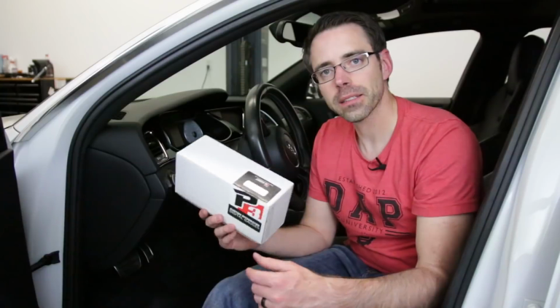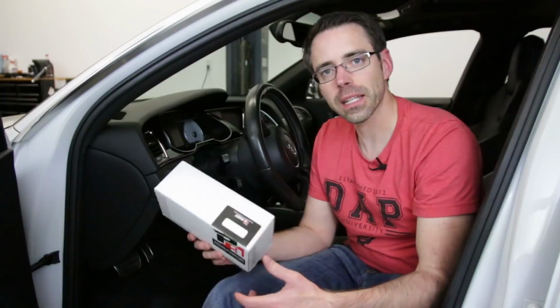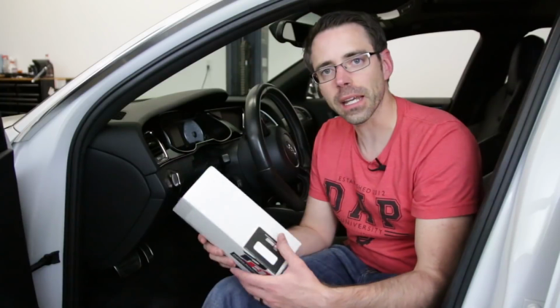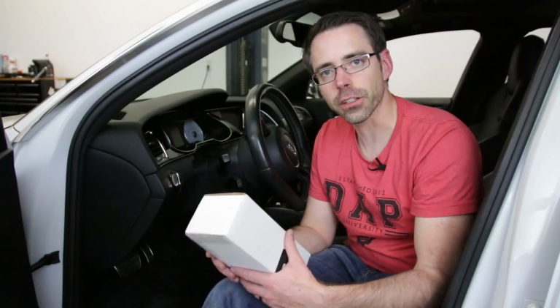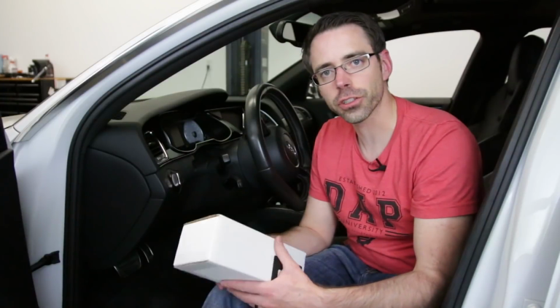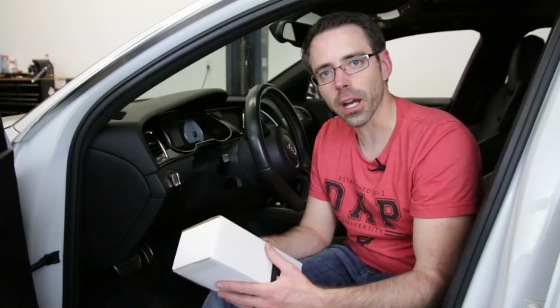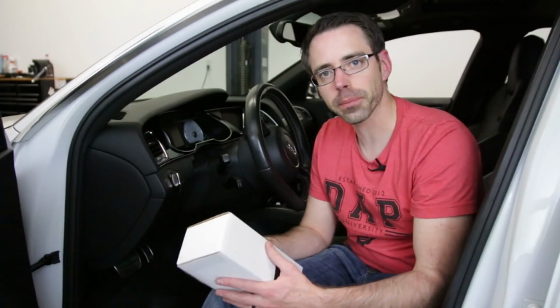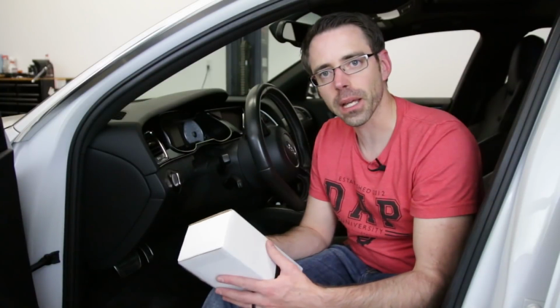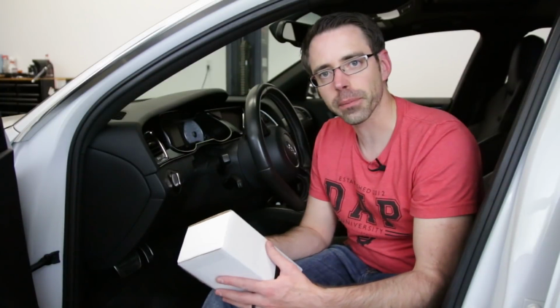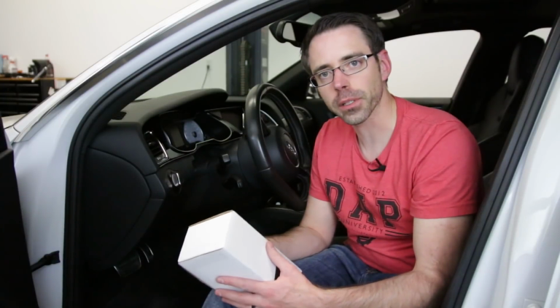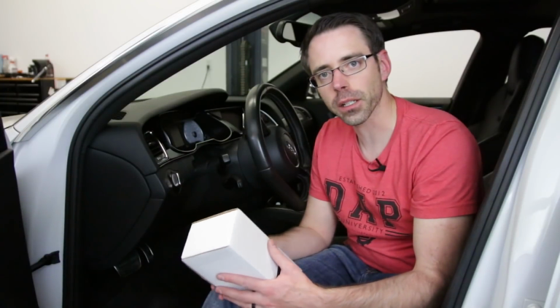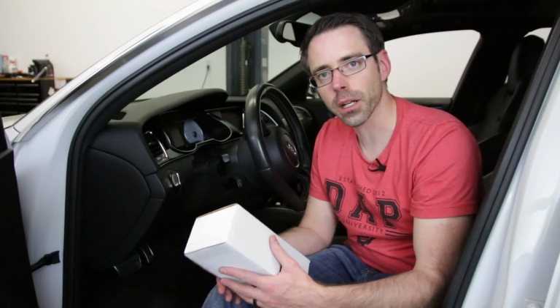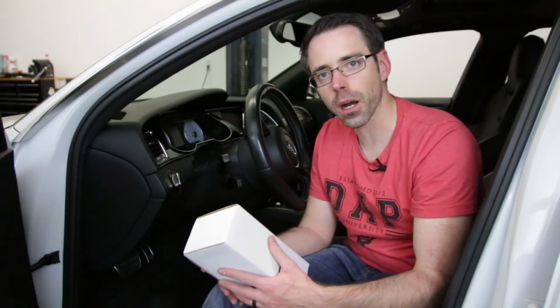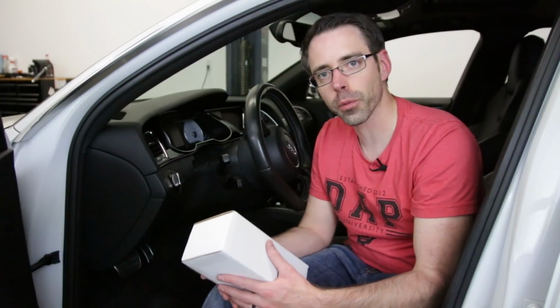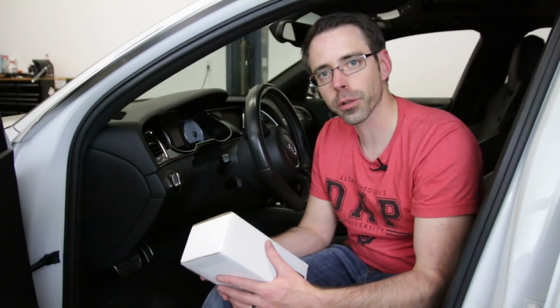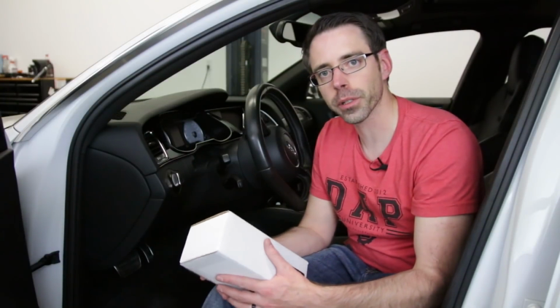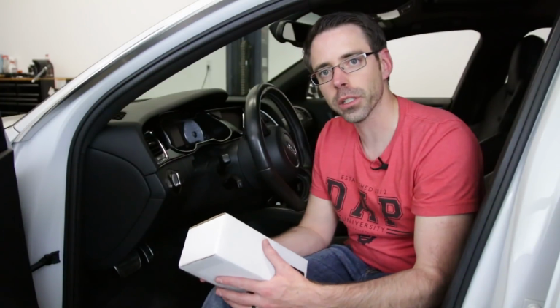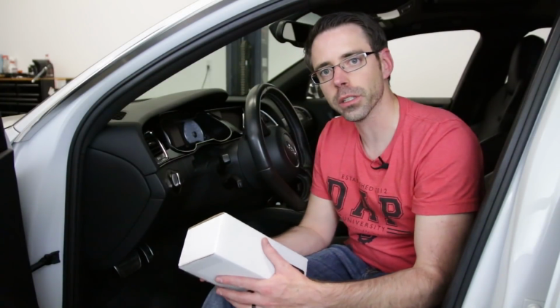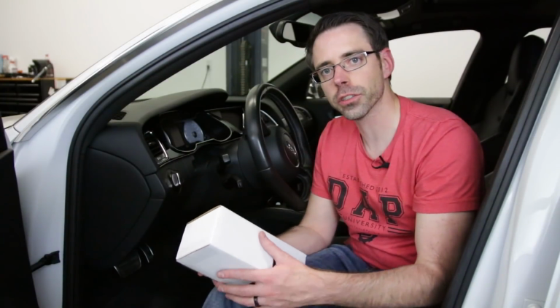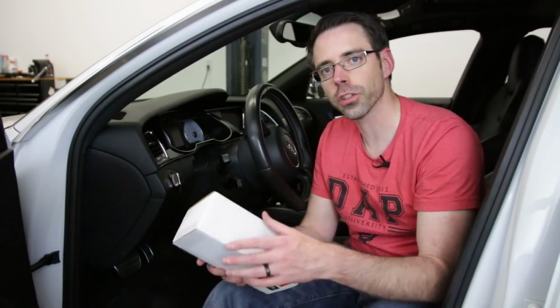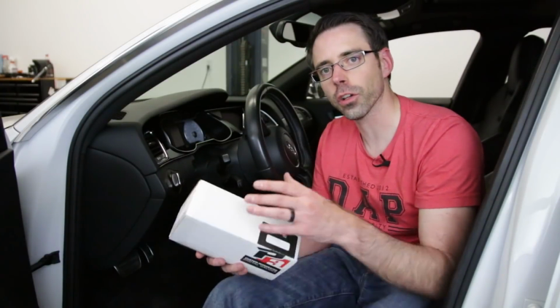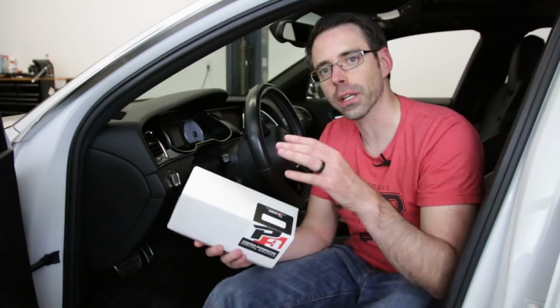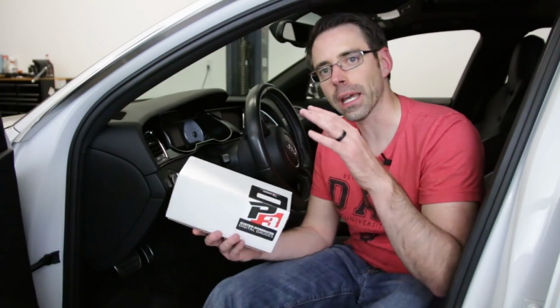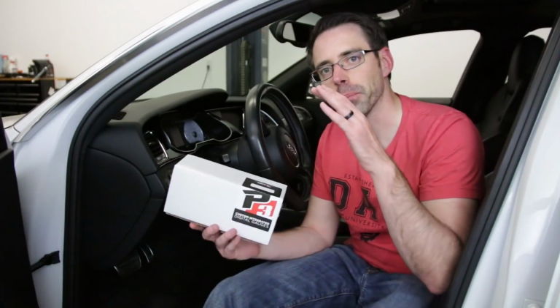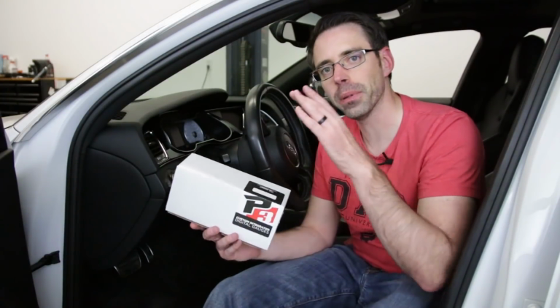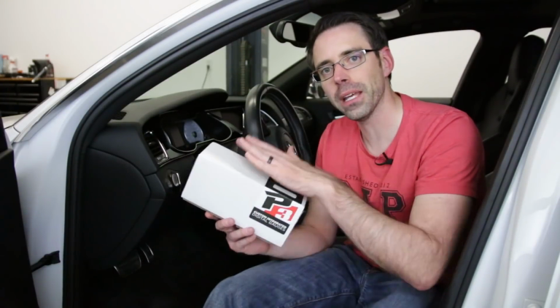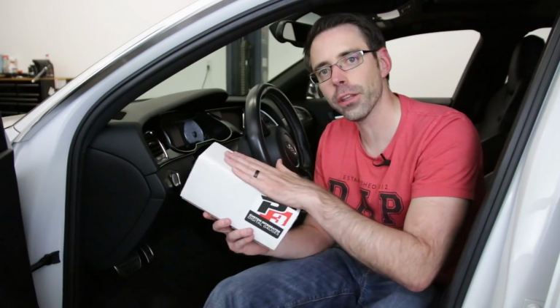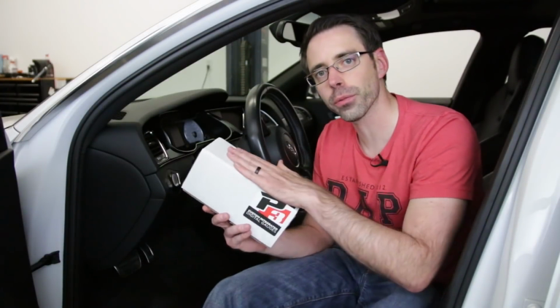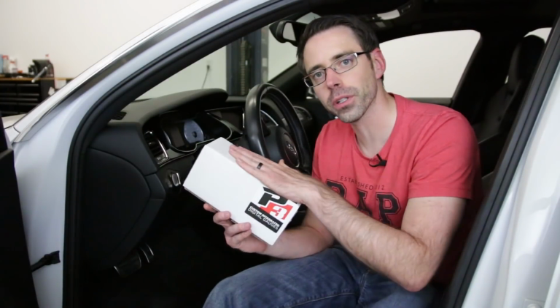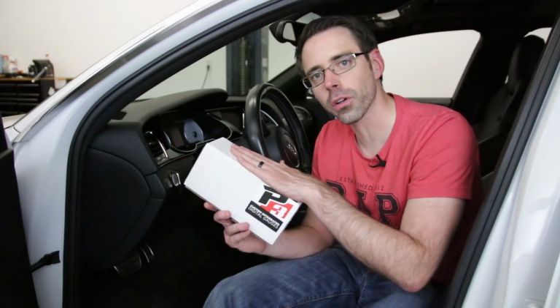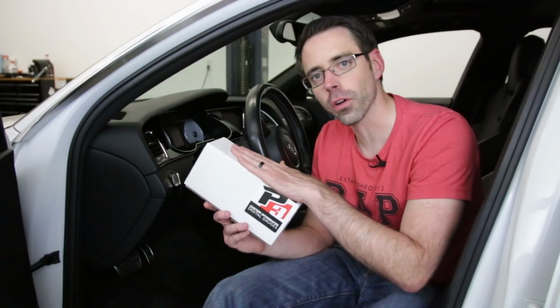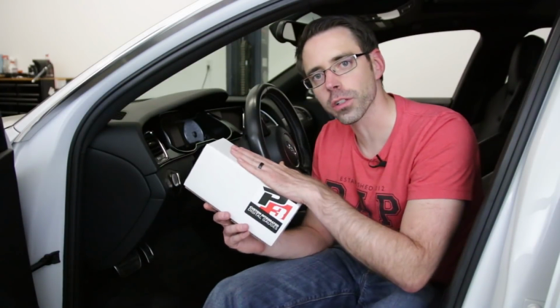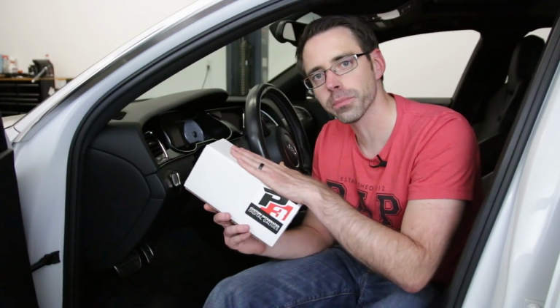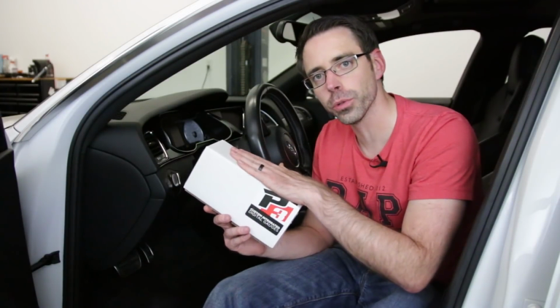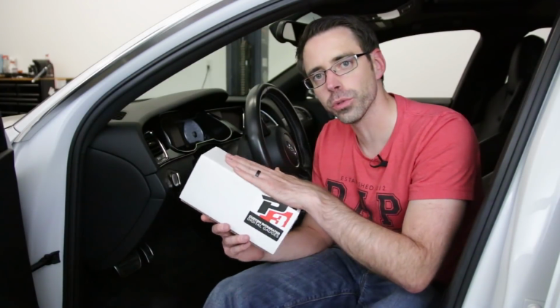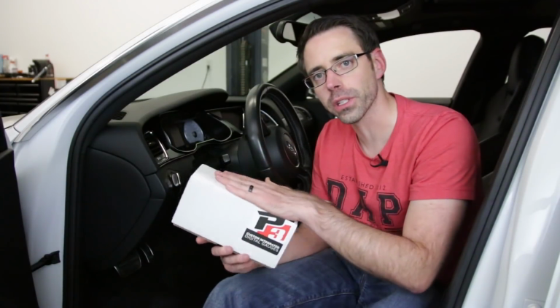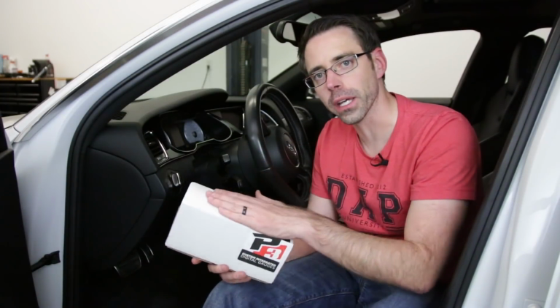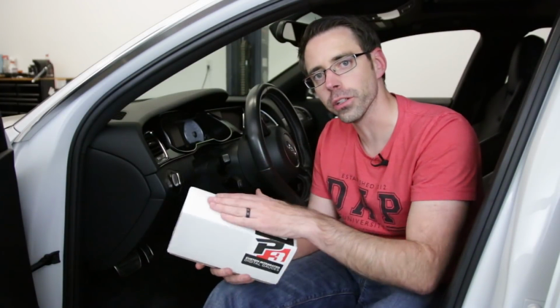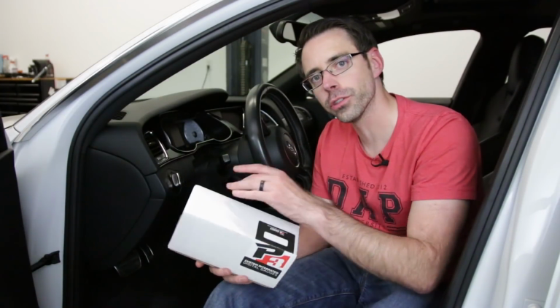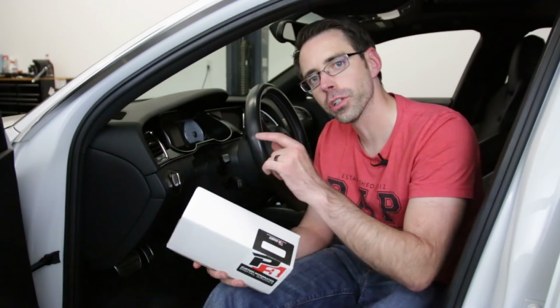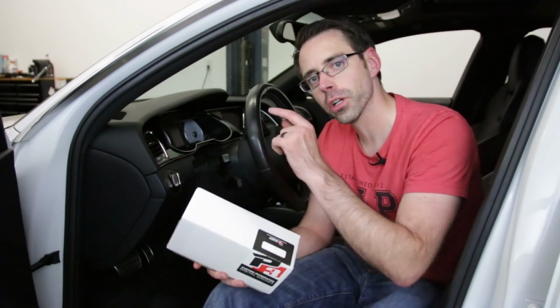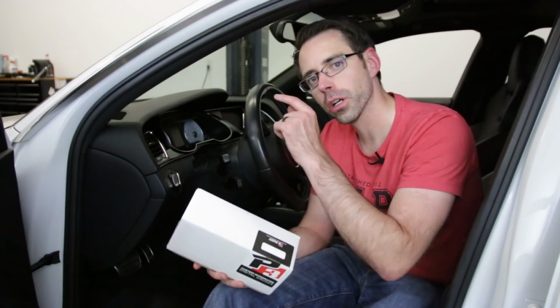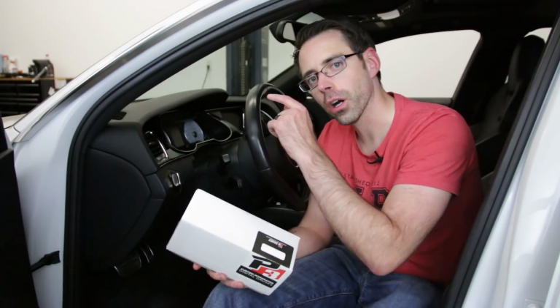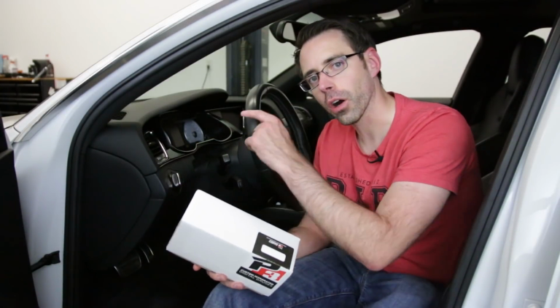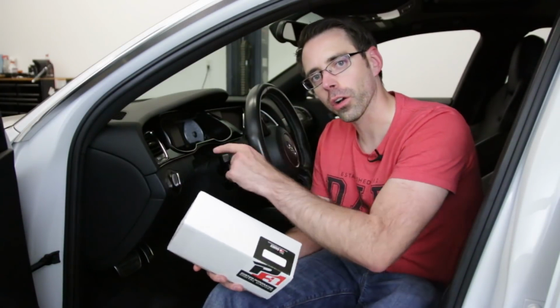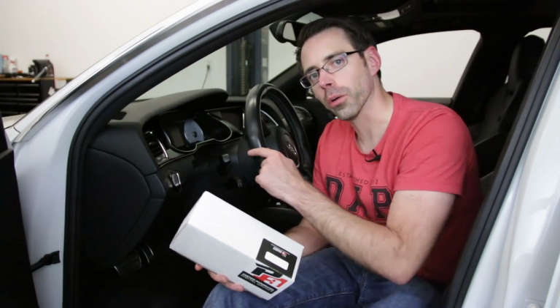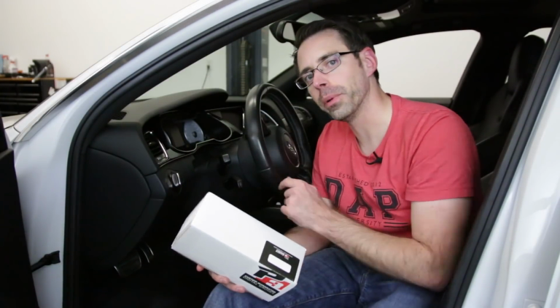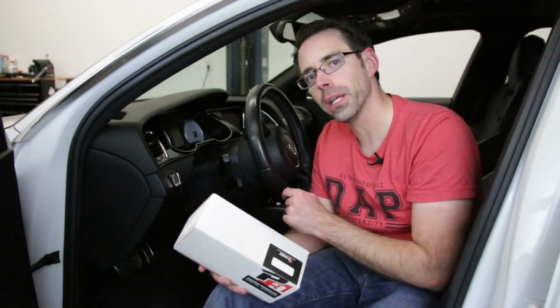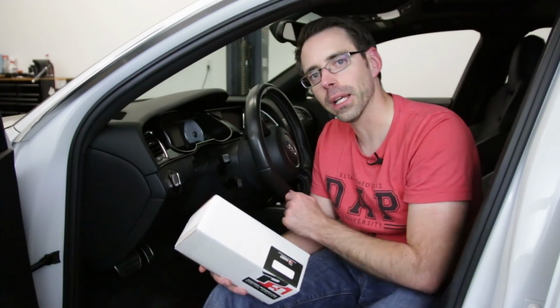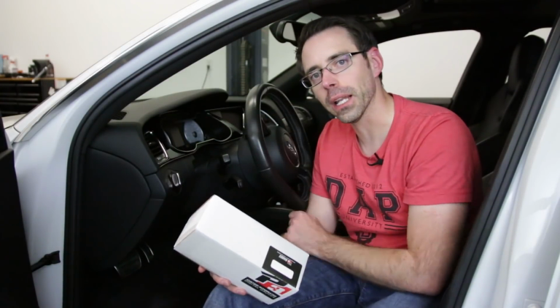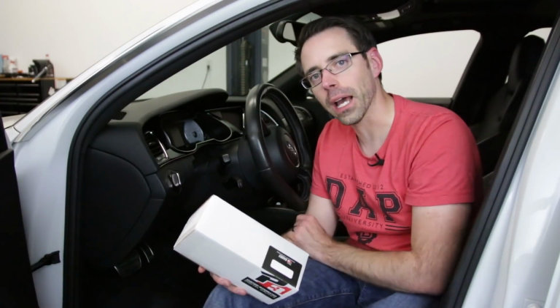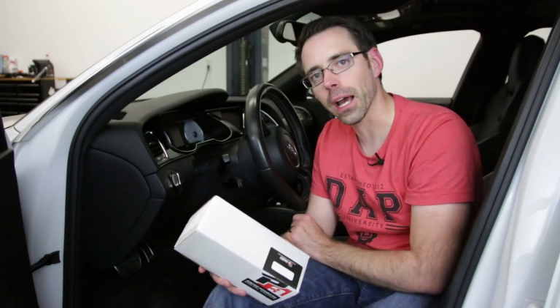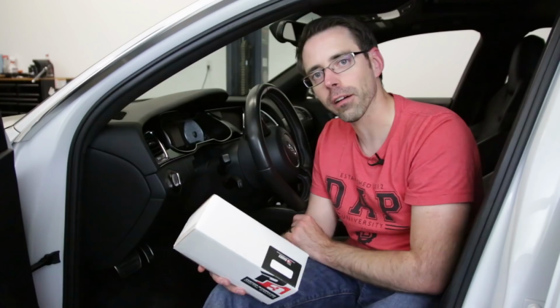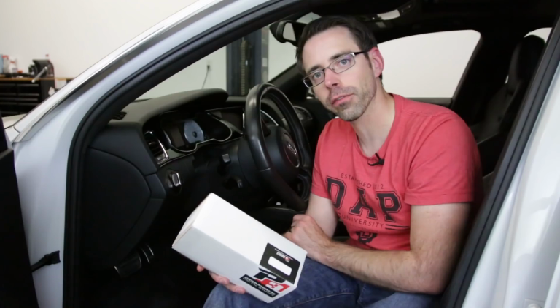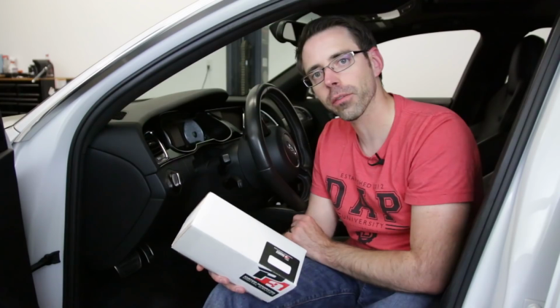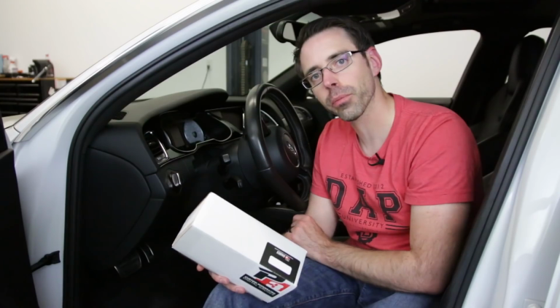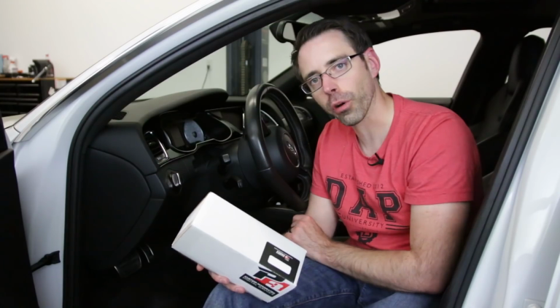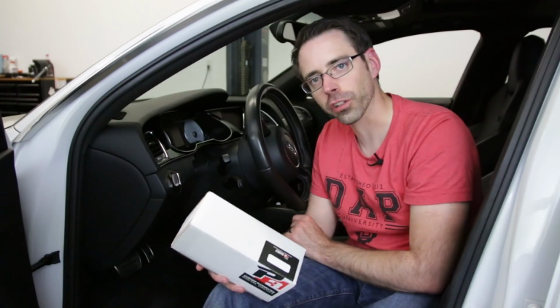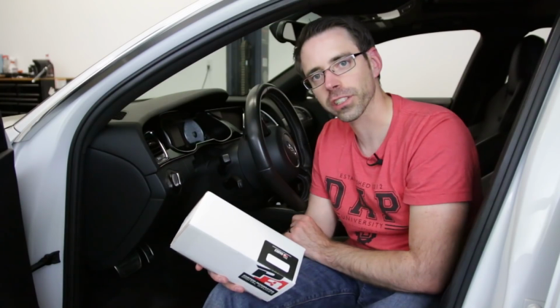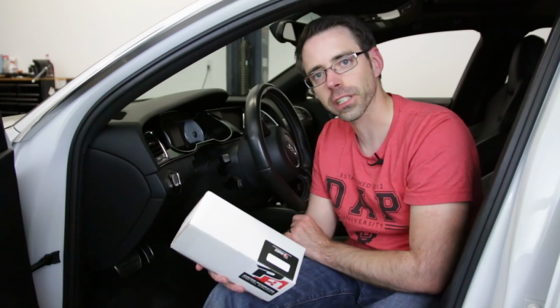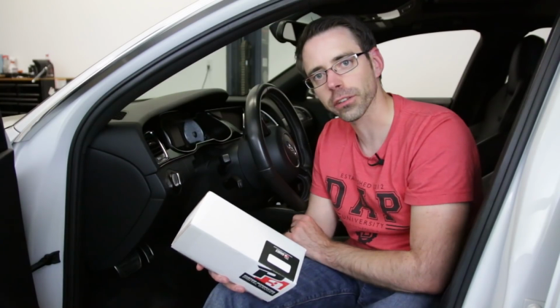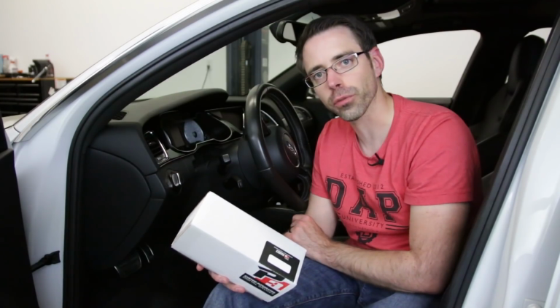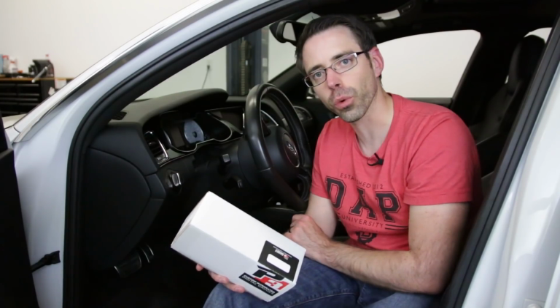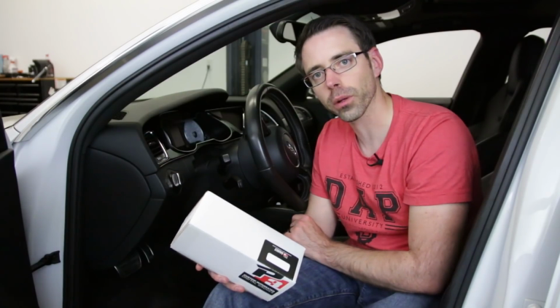Today at shopdap.com we're going to be installing a P3 Cars Boost Gauge on our B8.5 Project S4.